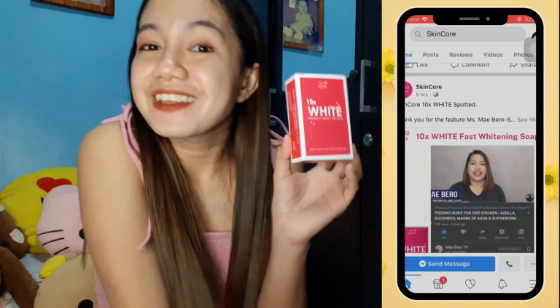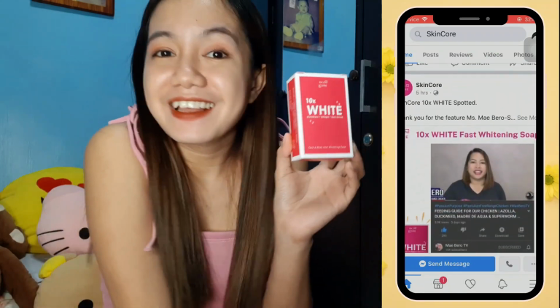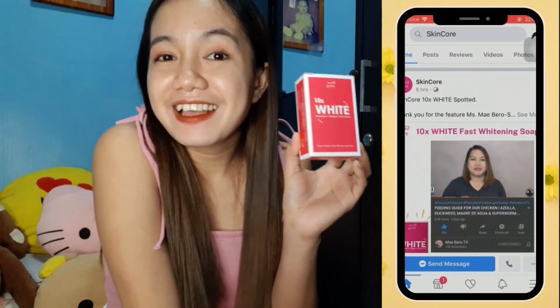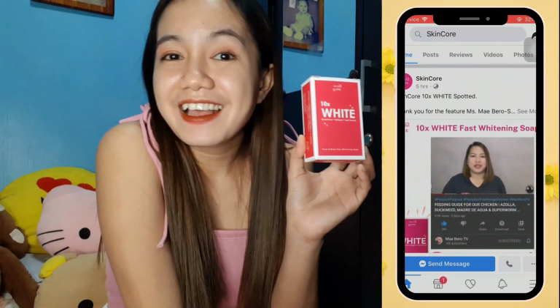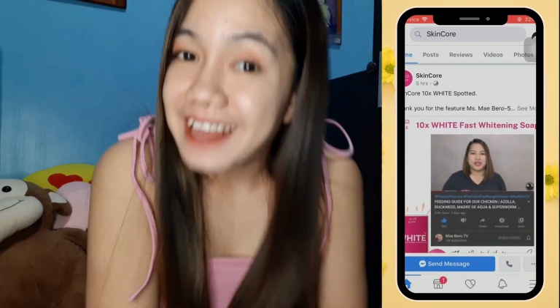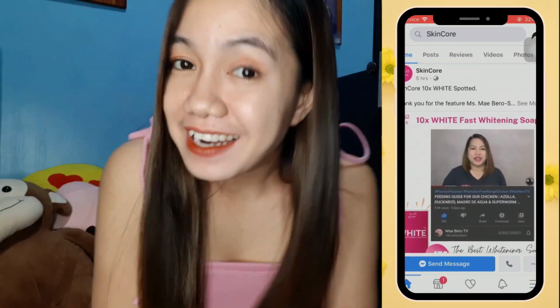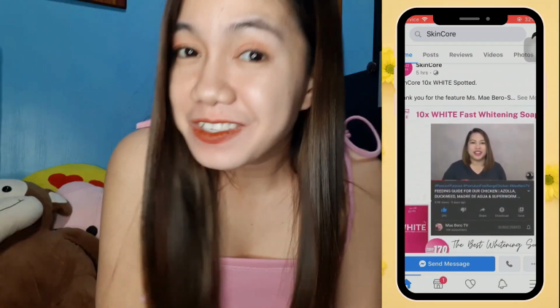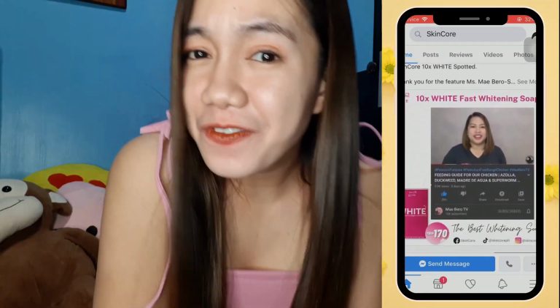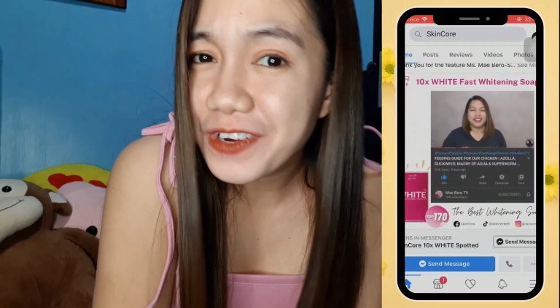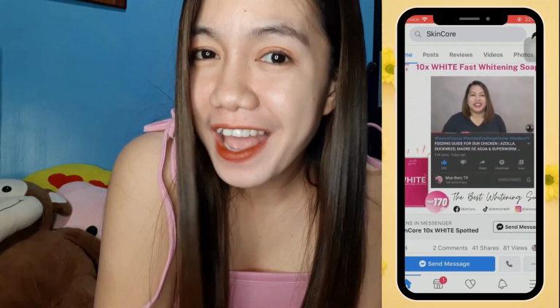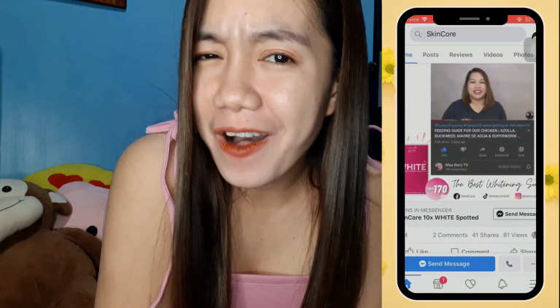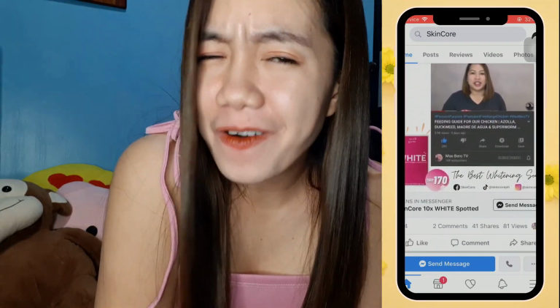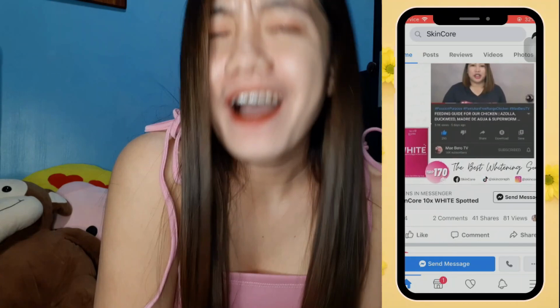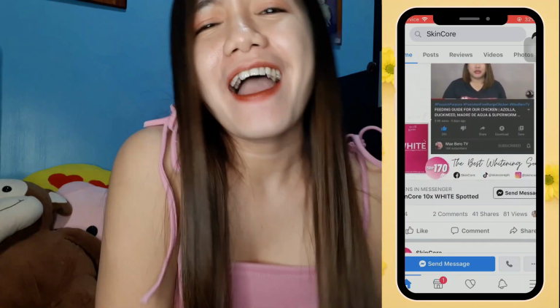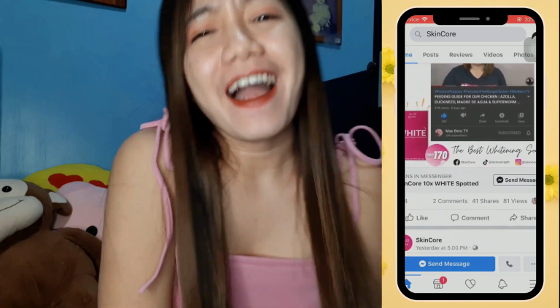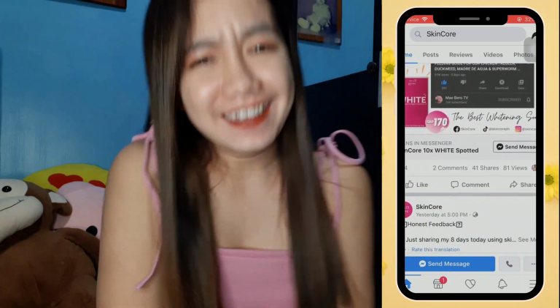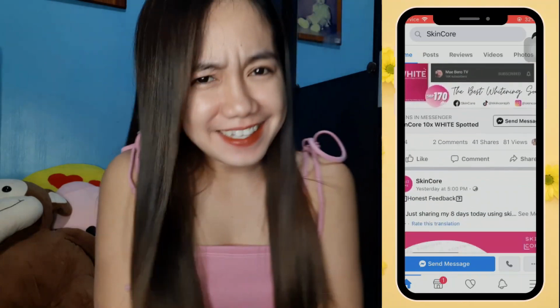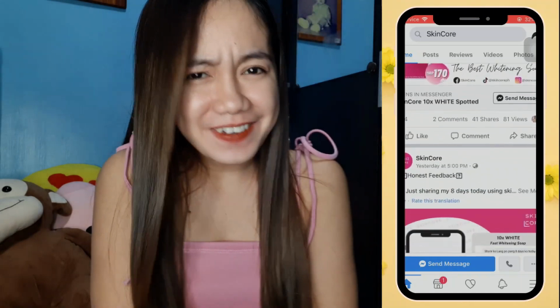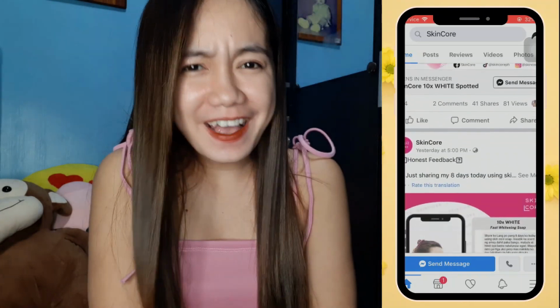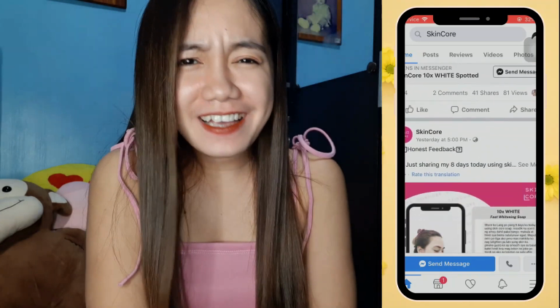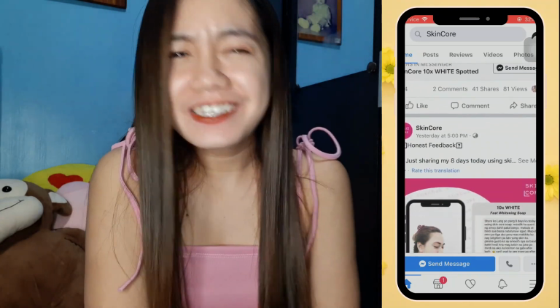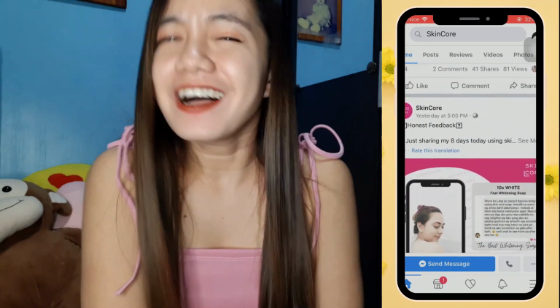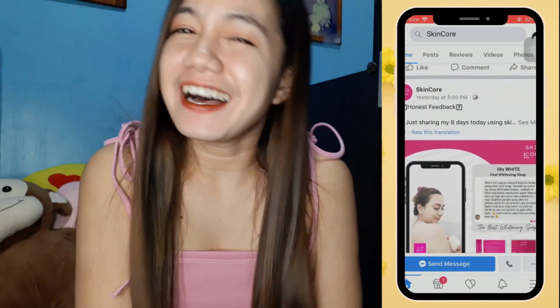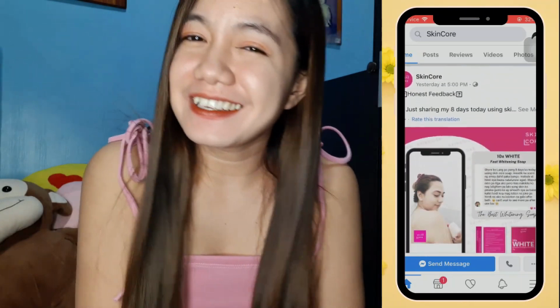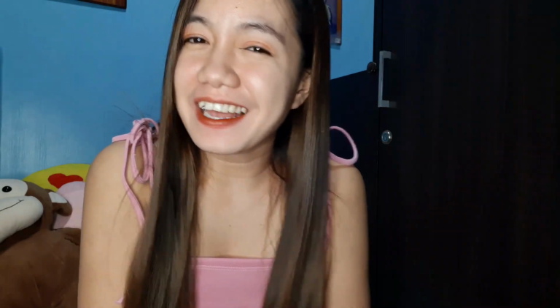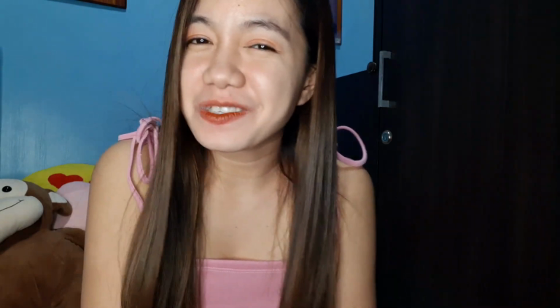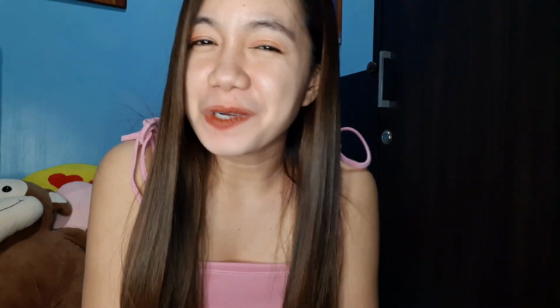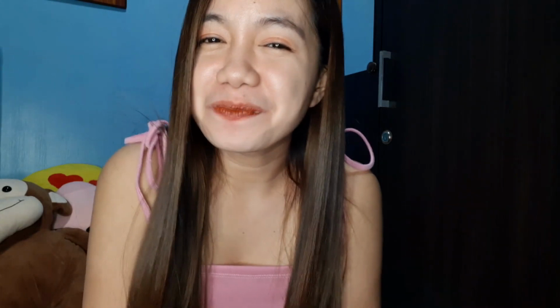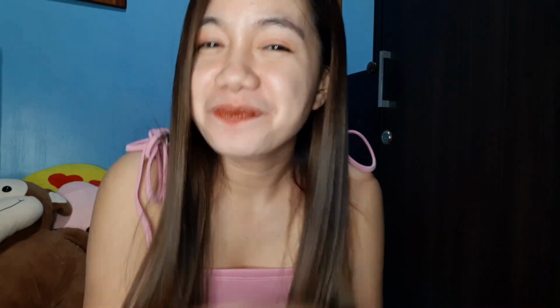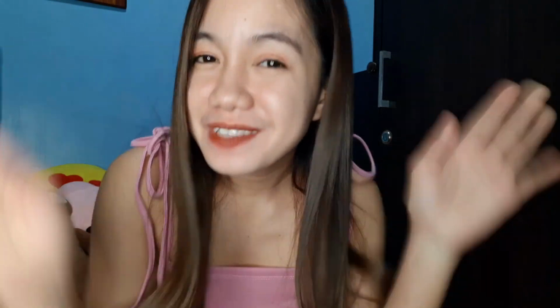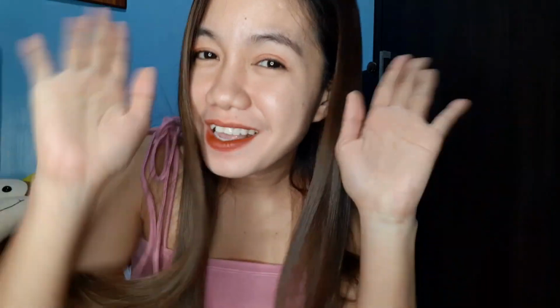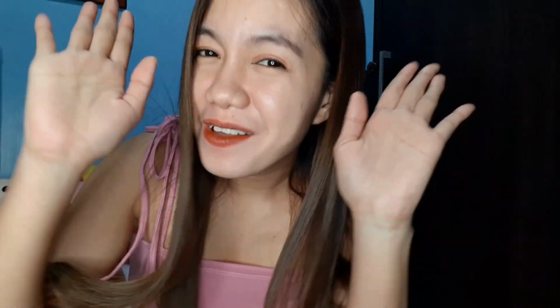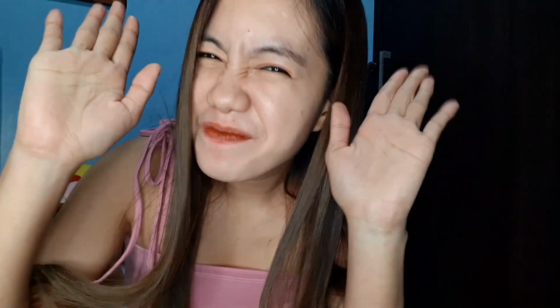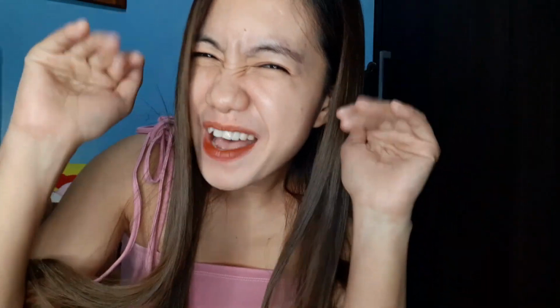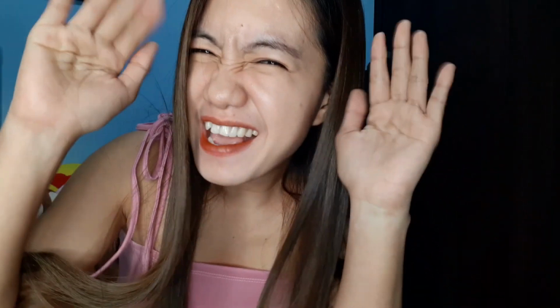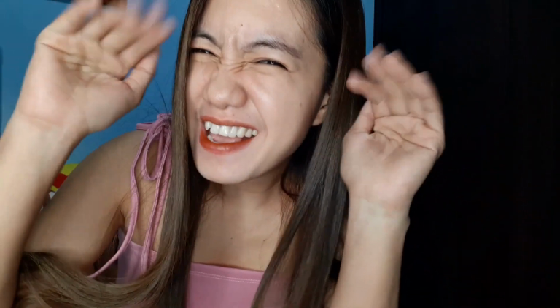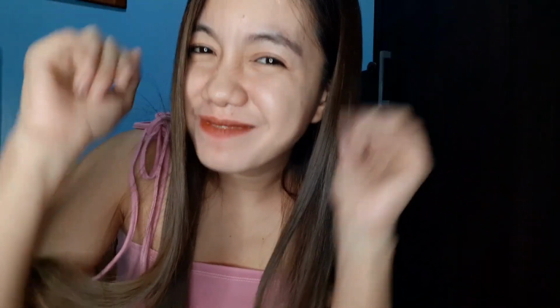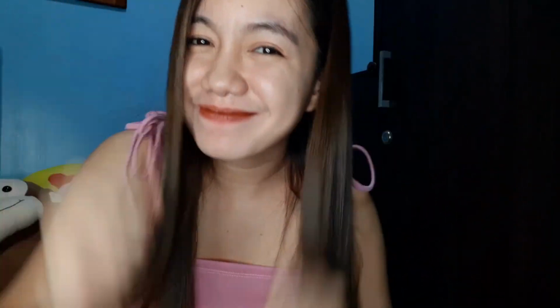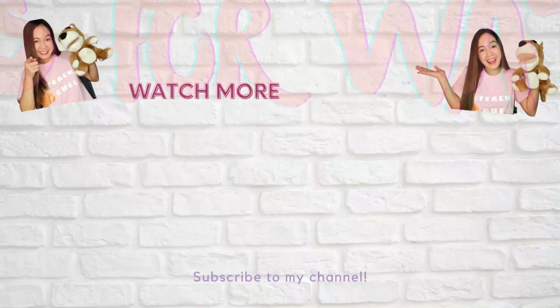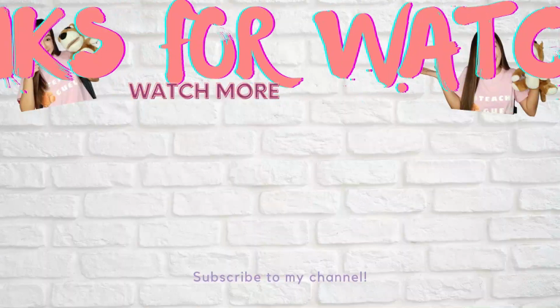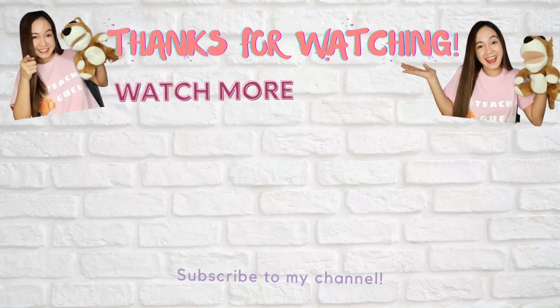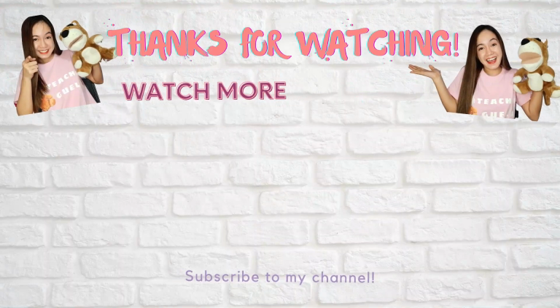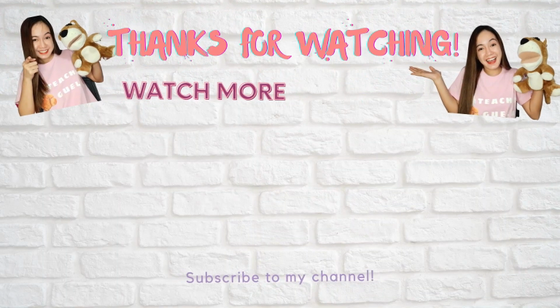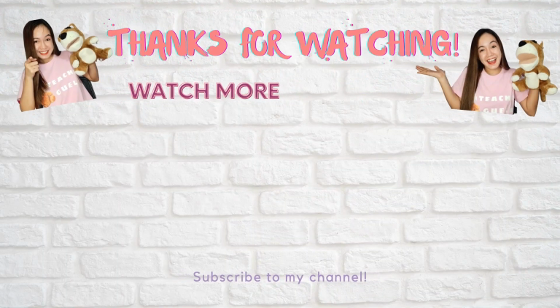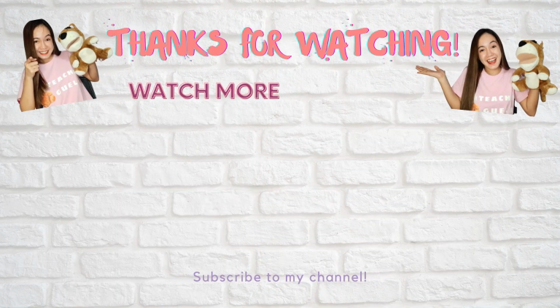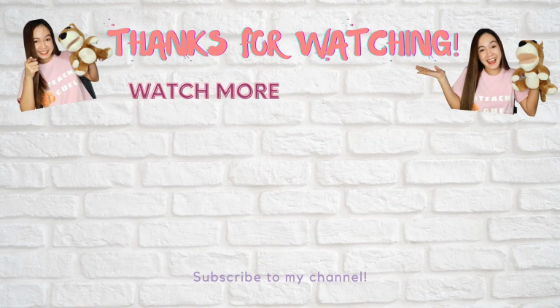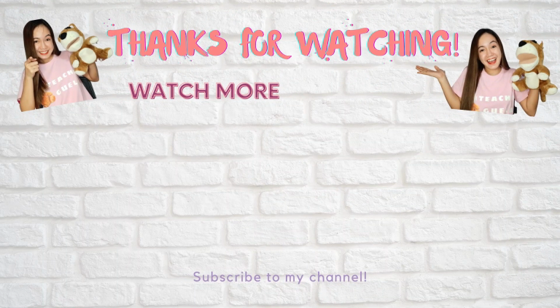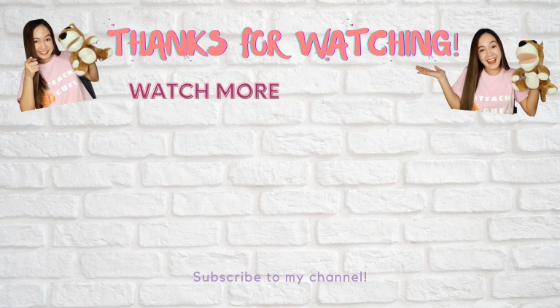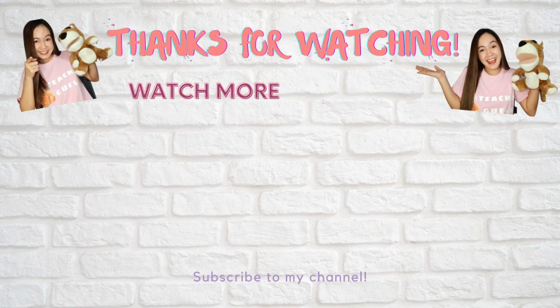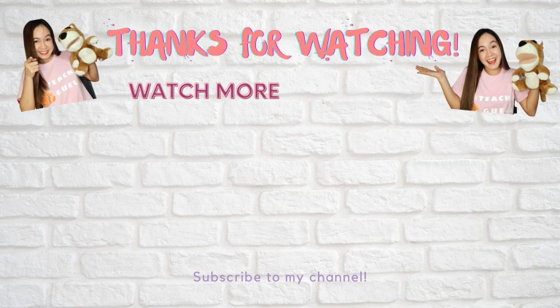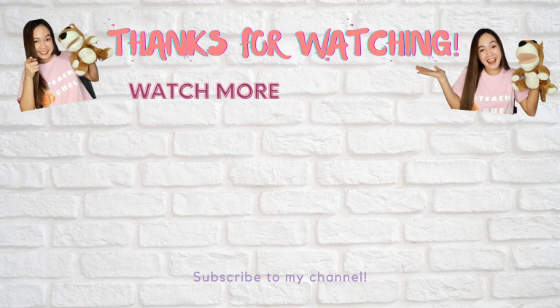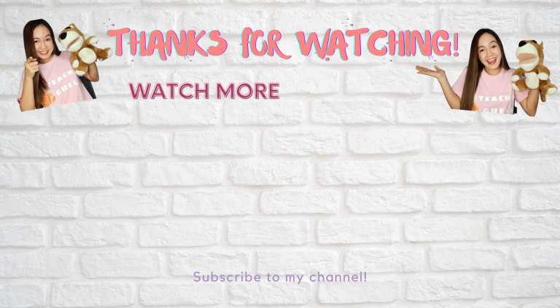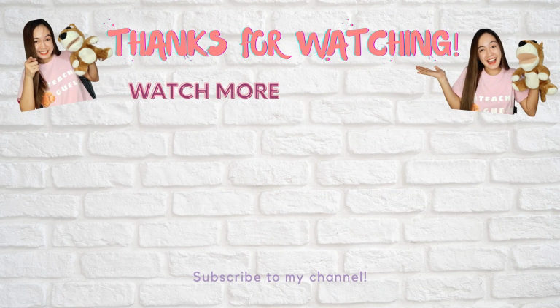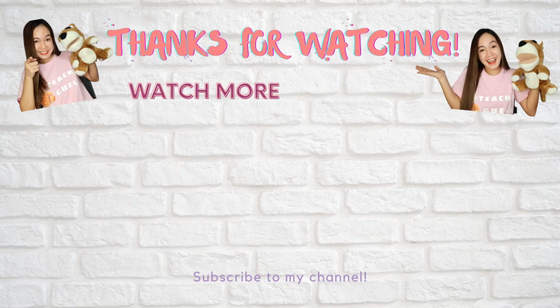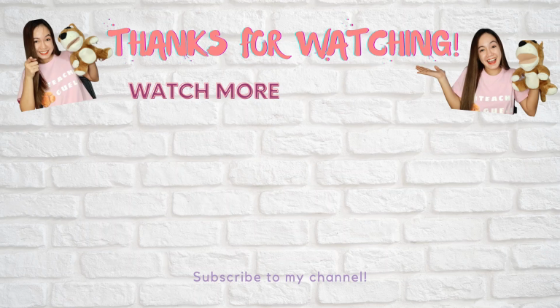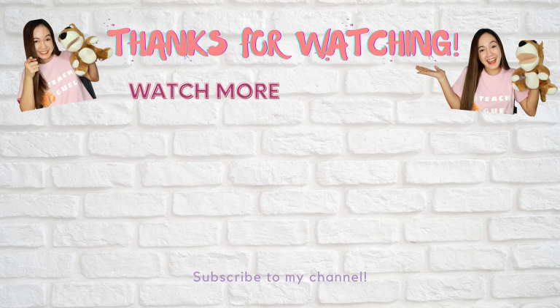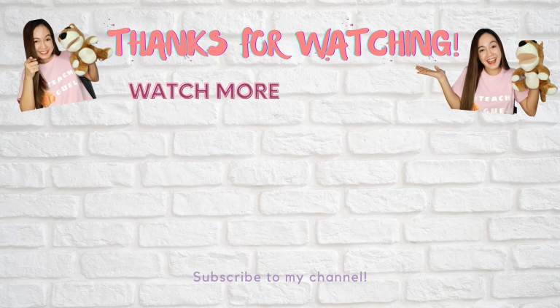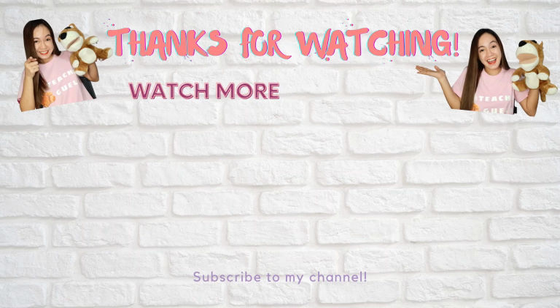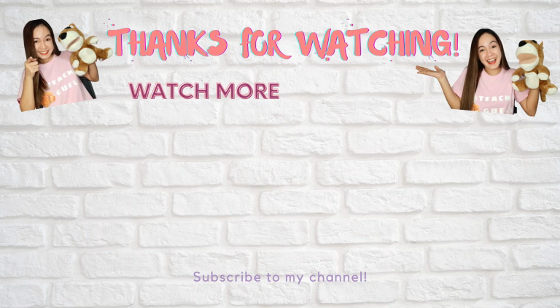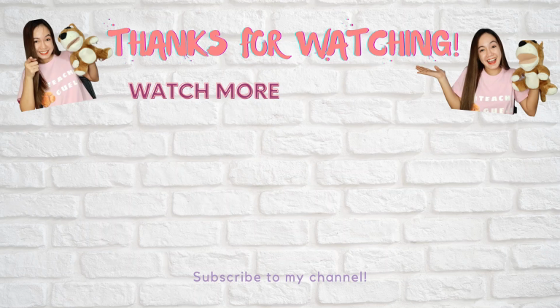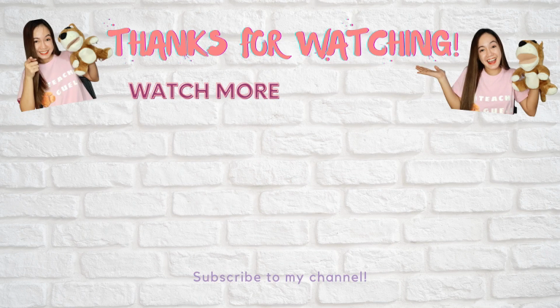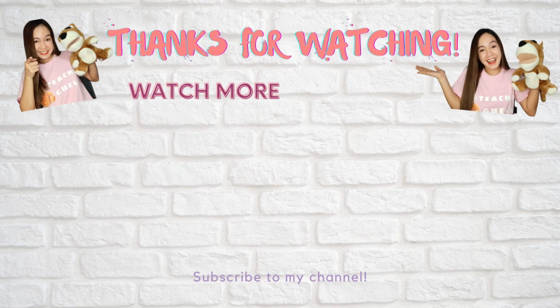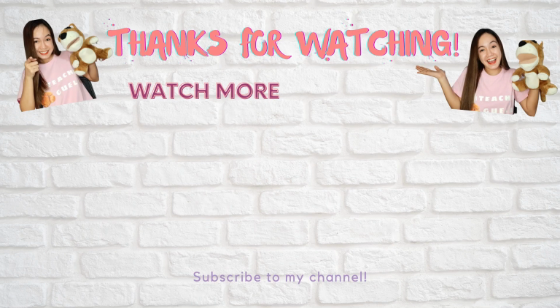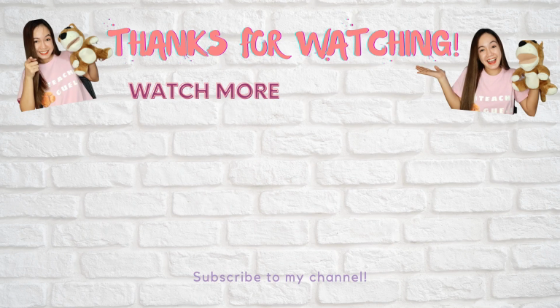That is all for now. I'll see you guys on the next one. Bye!